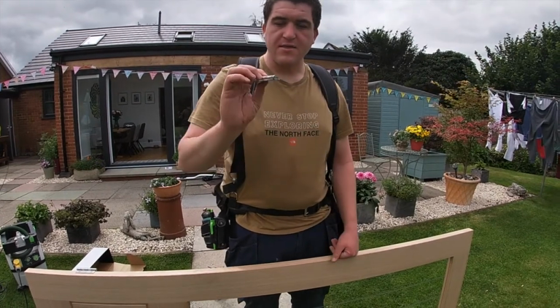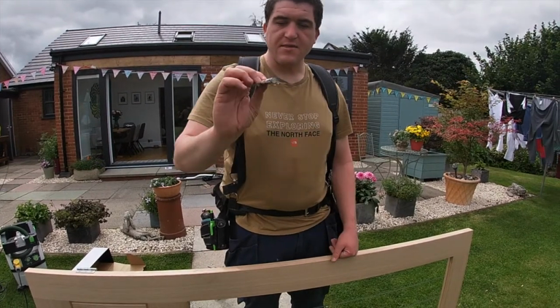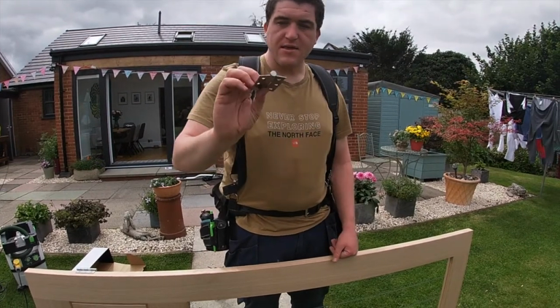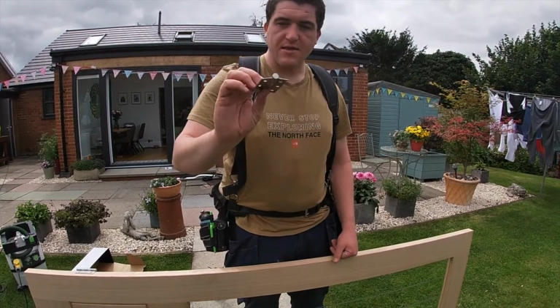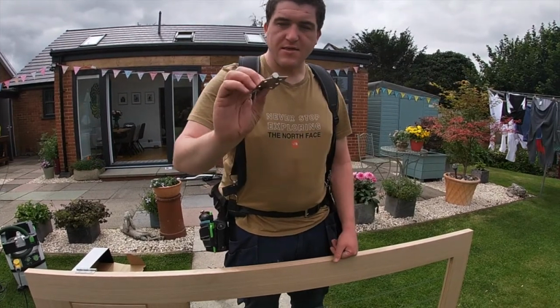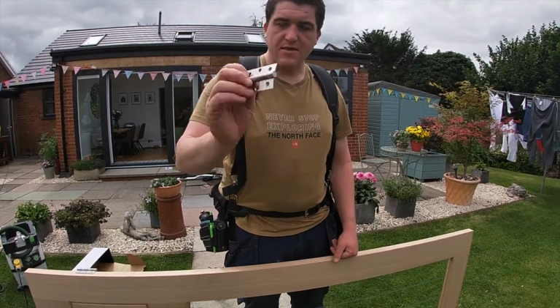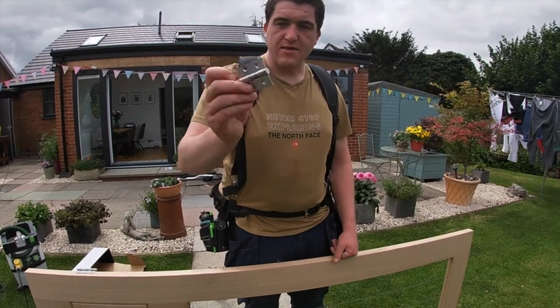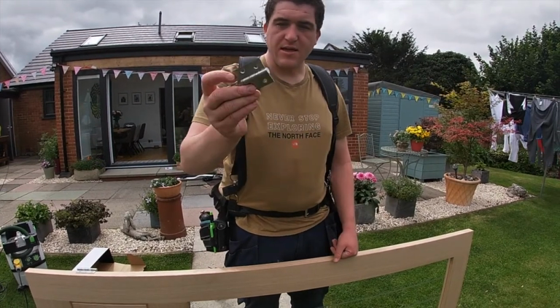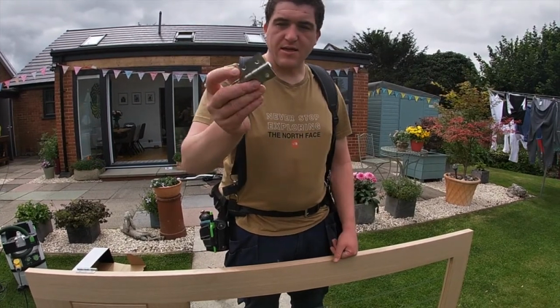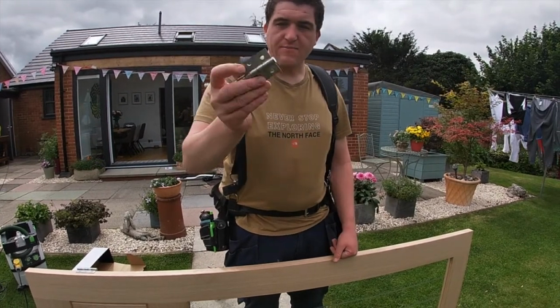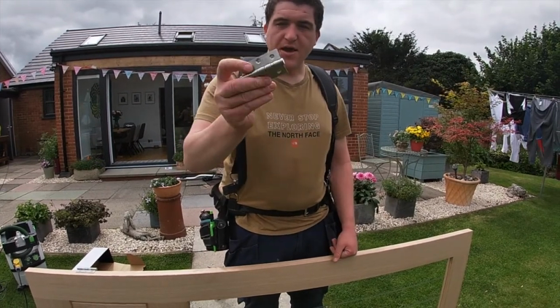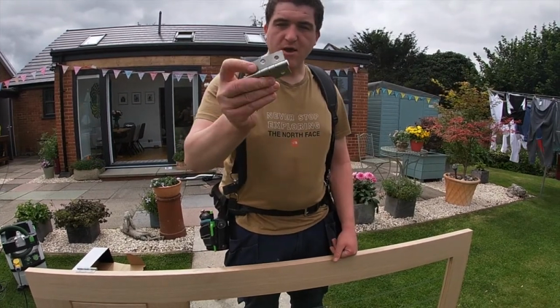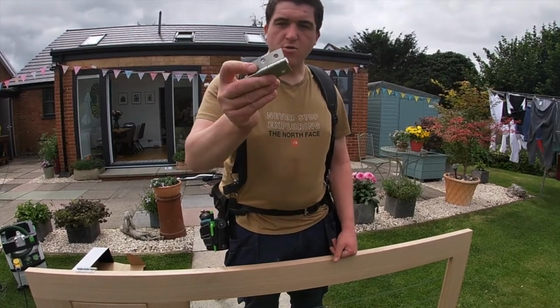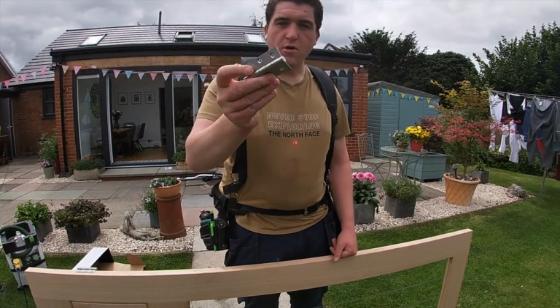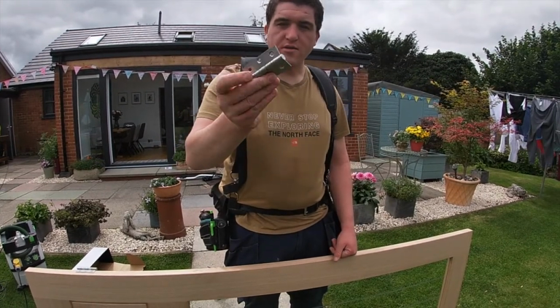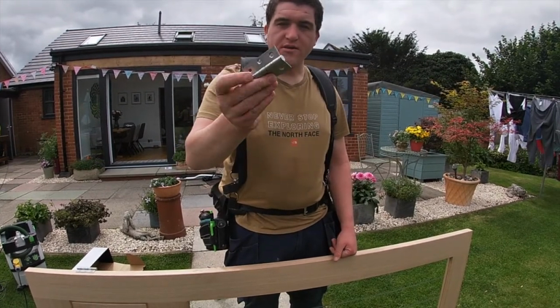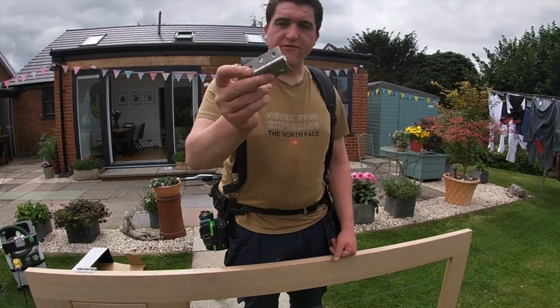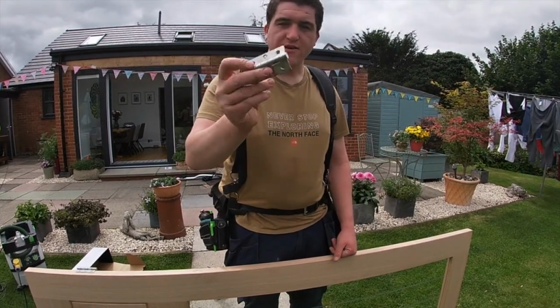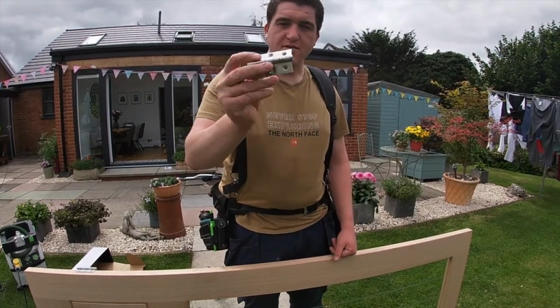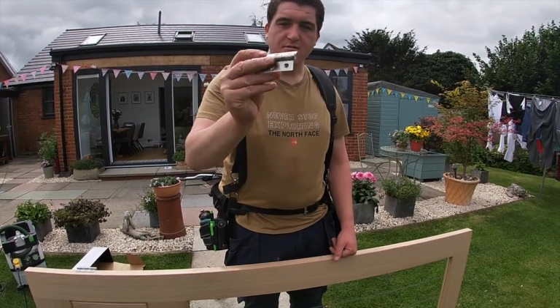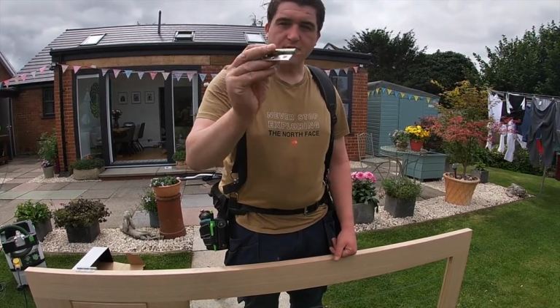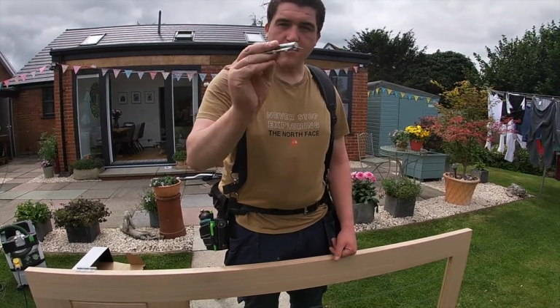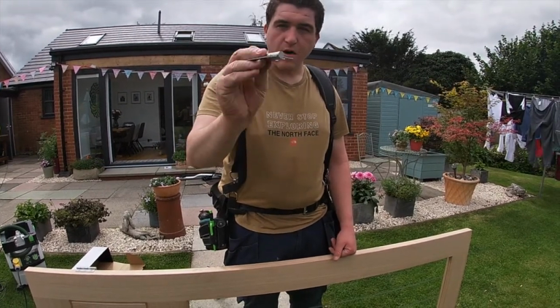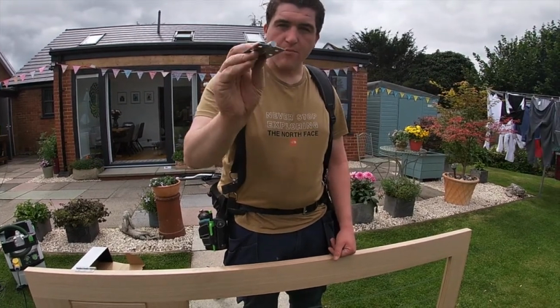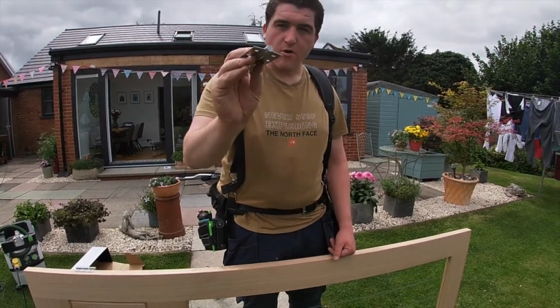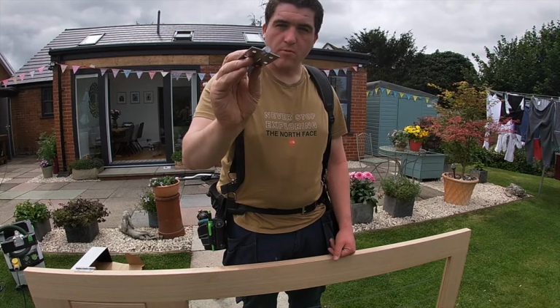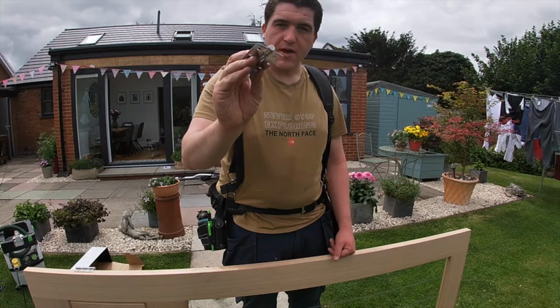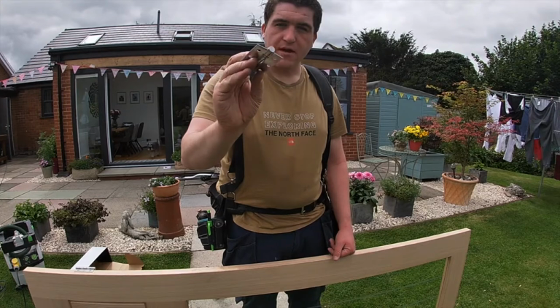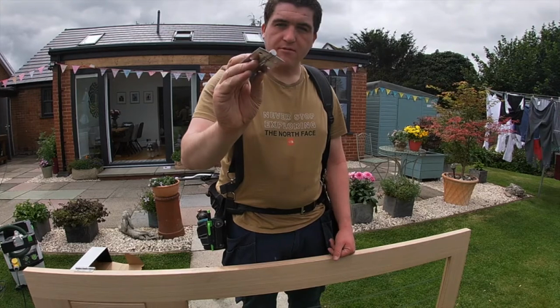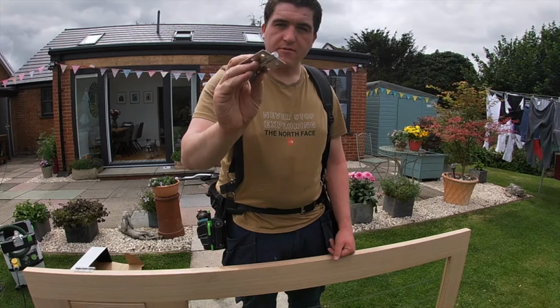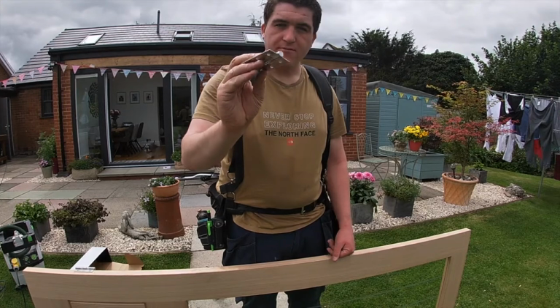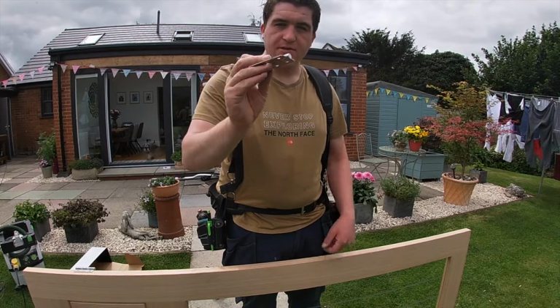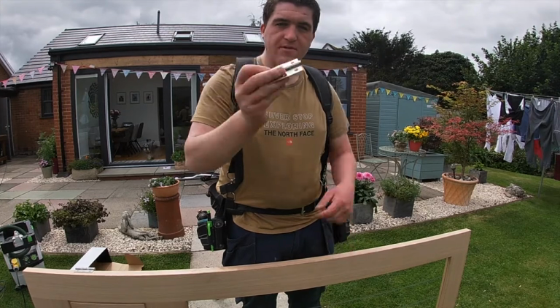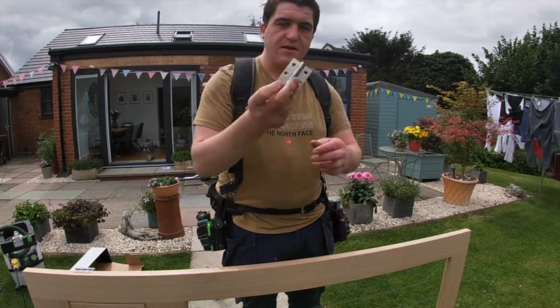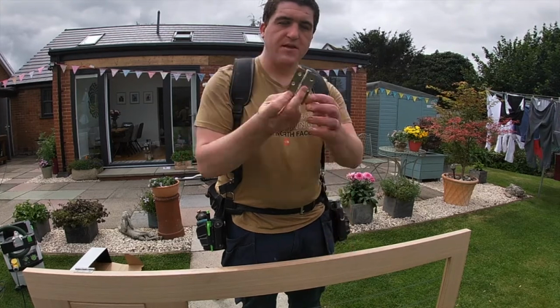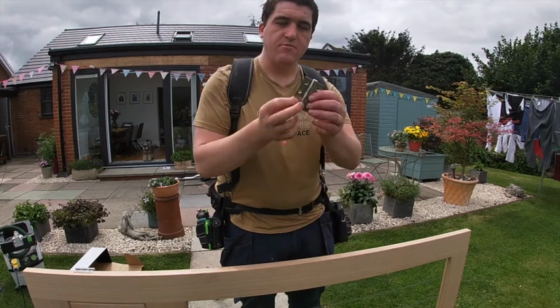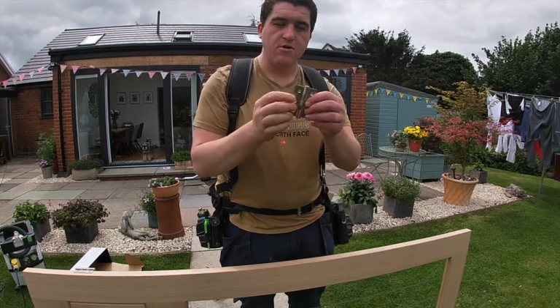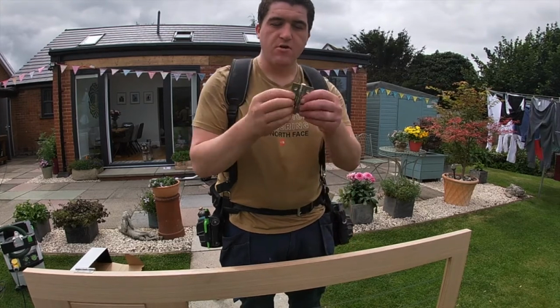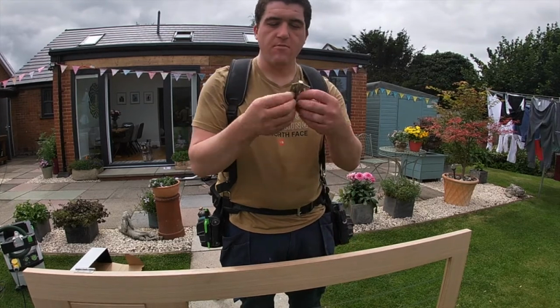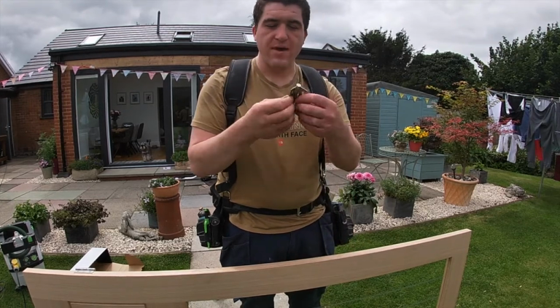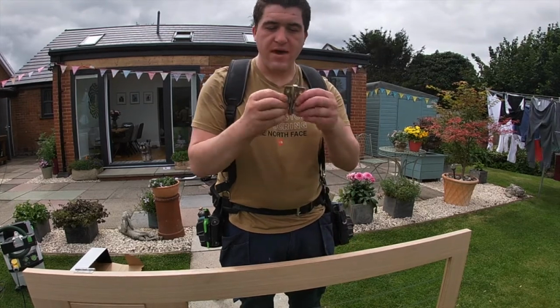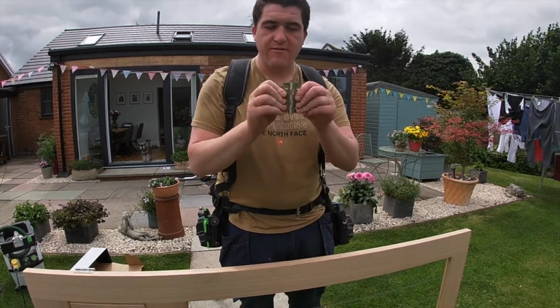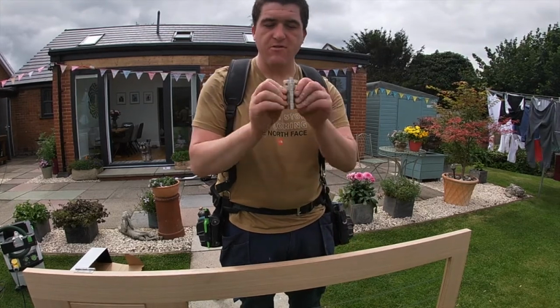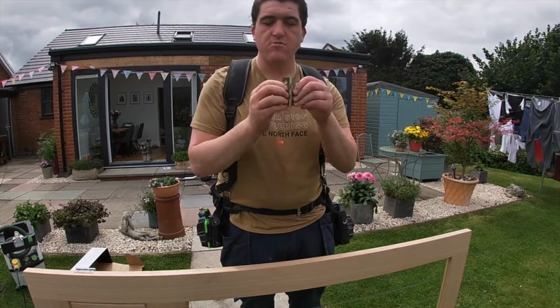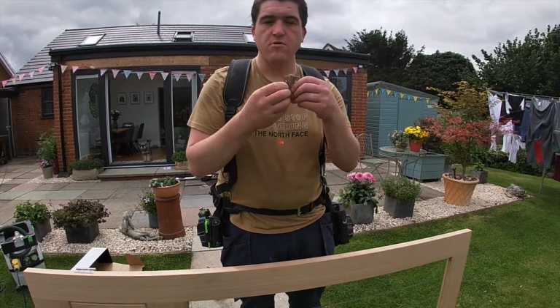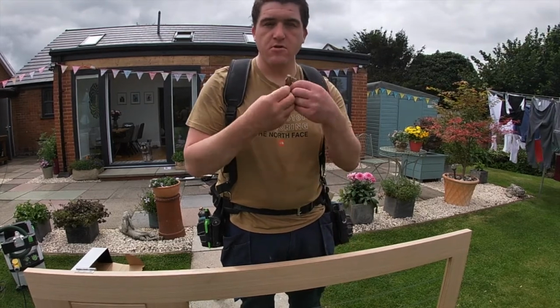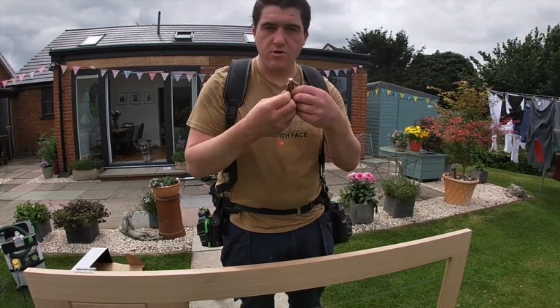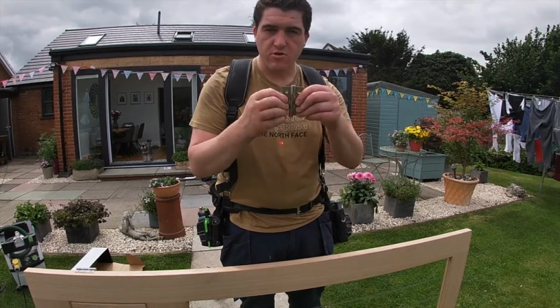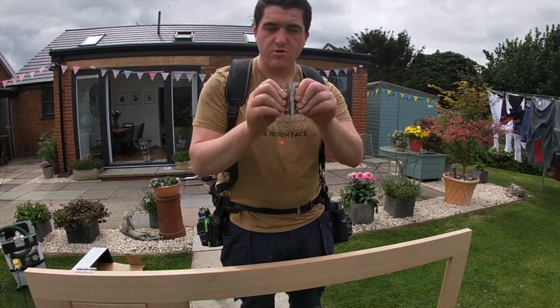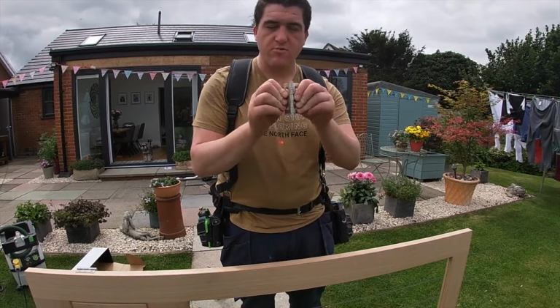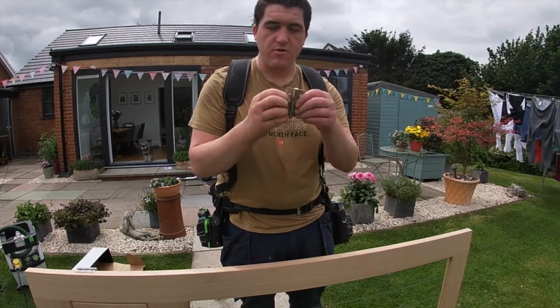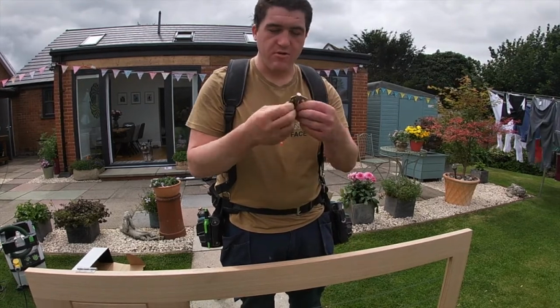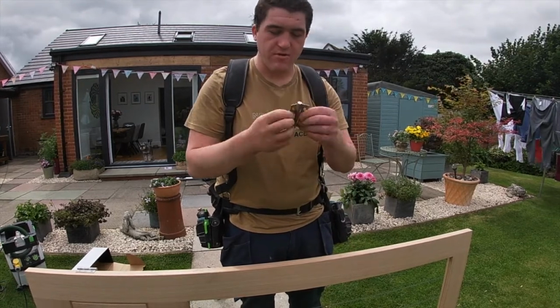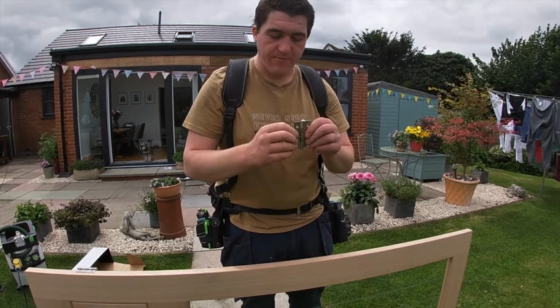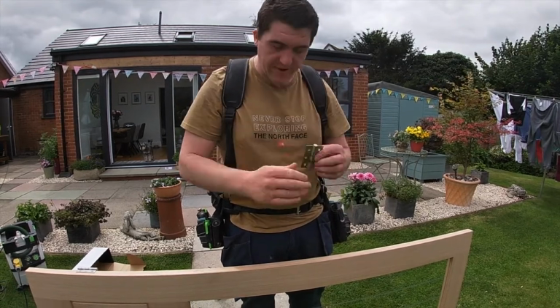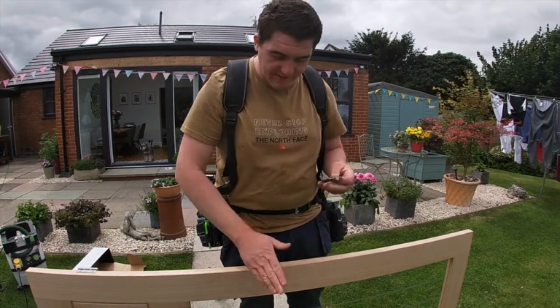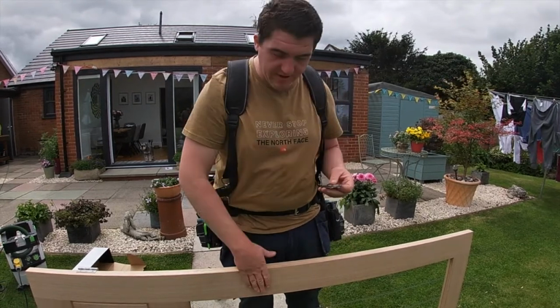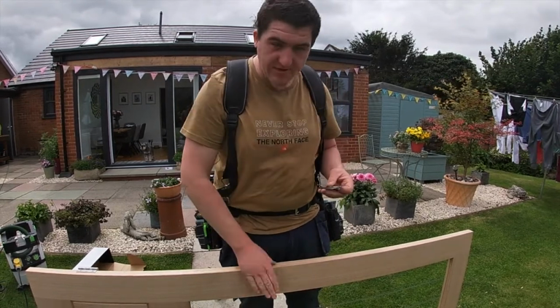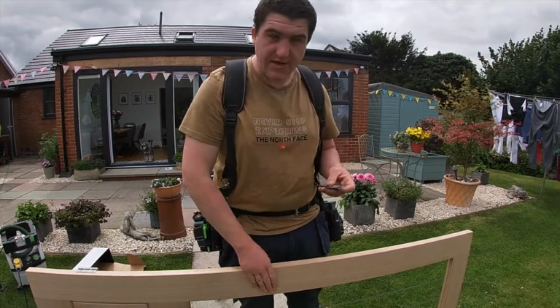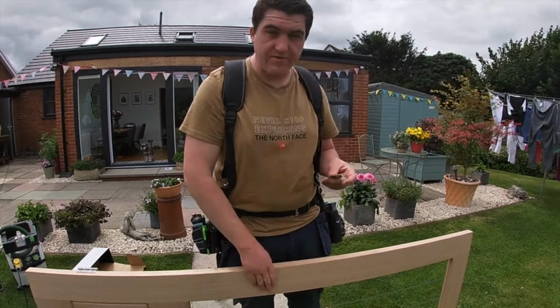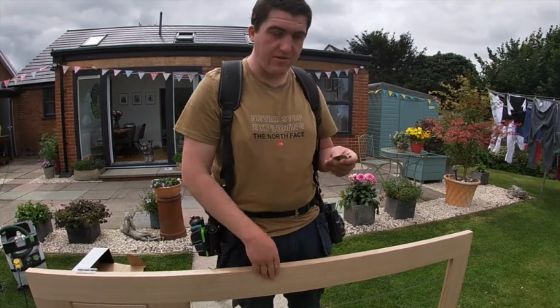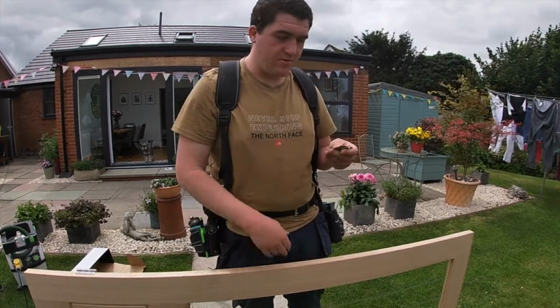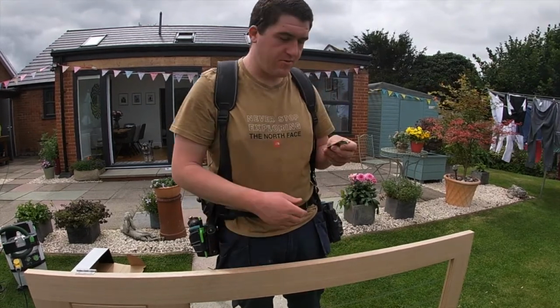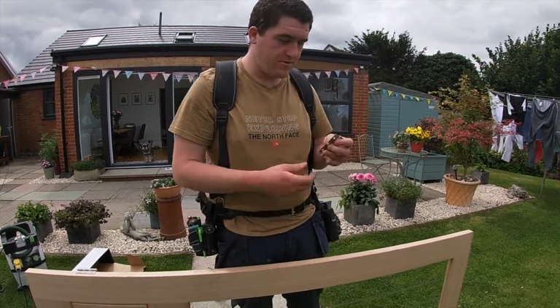These are like your better quality hinges because they've got a ball bearing inside - they work on bearings, they work a lot smoother, and they're better for these heavier doors.